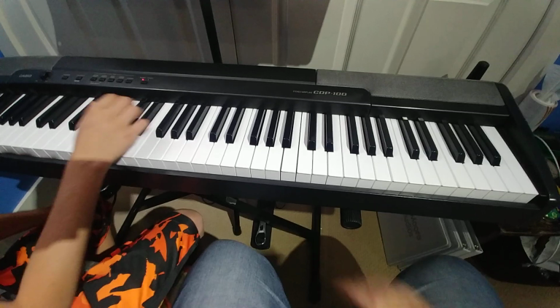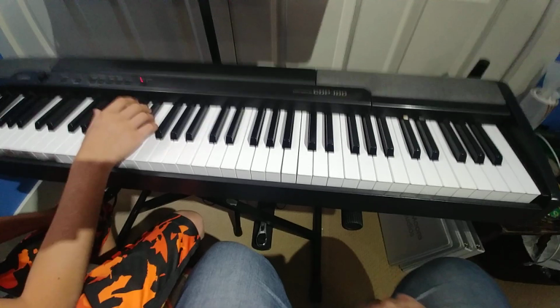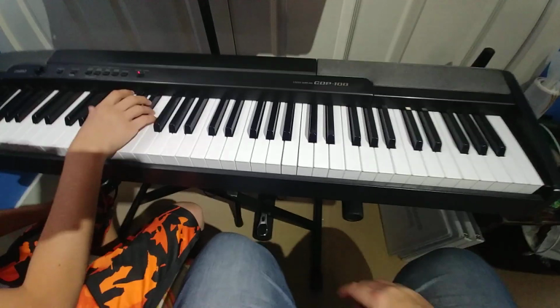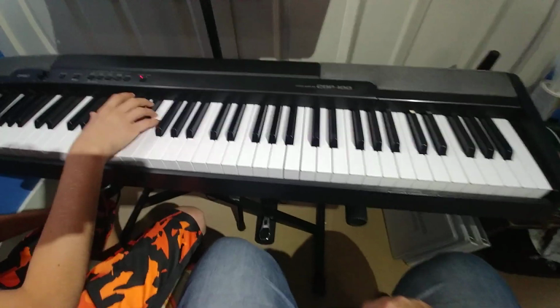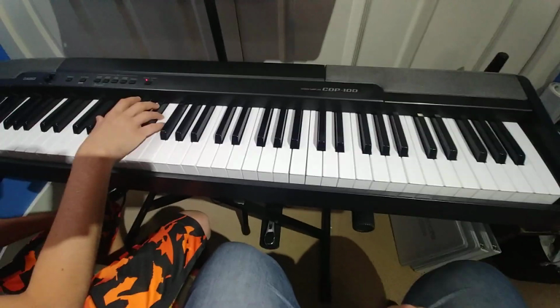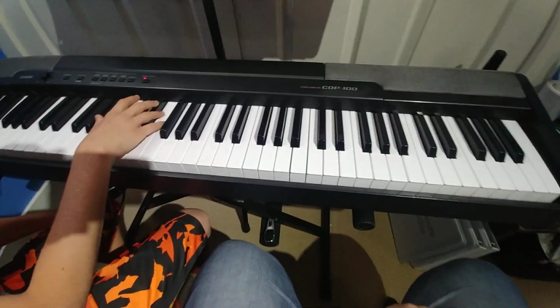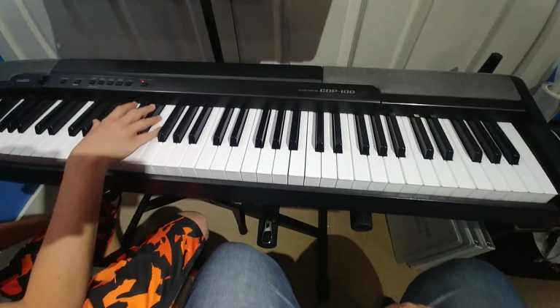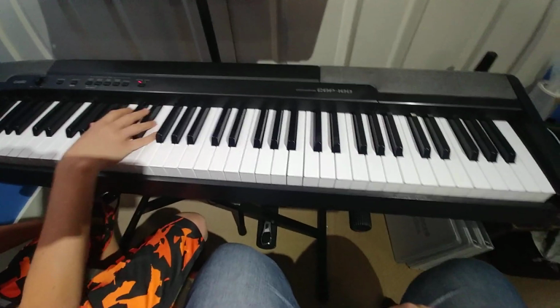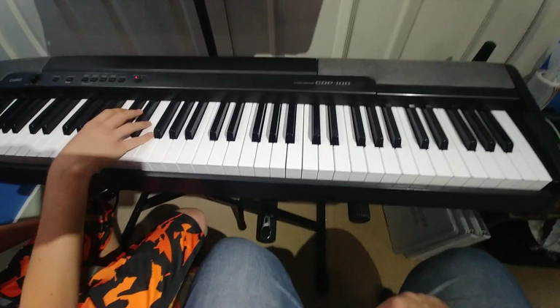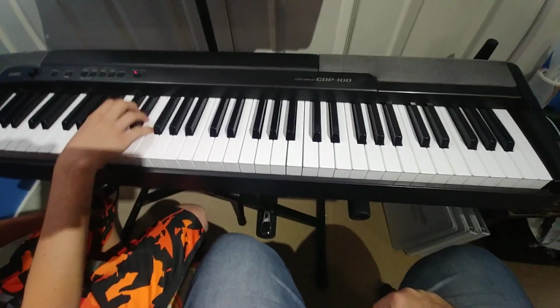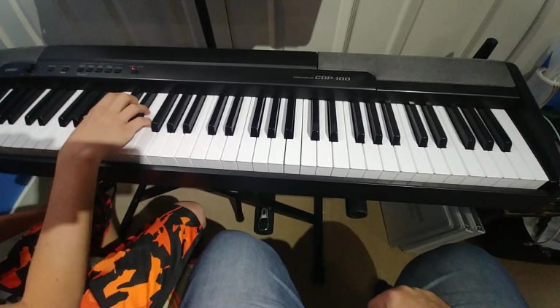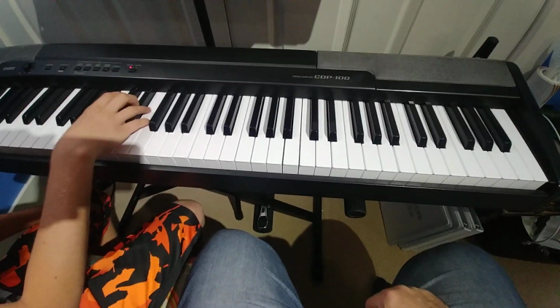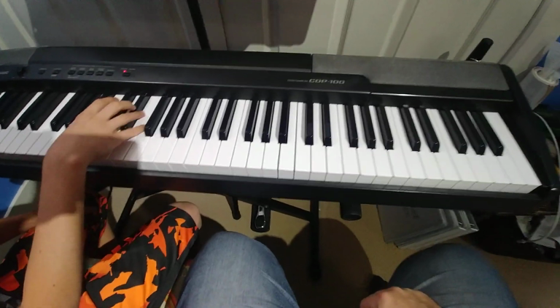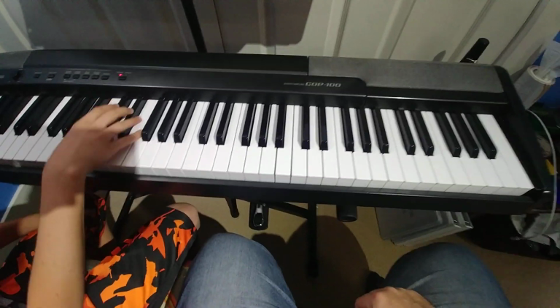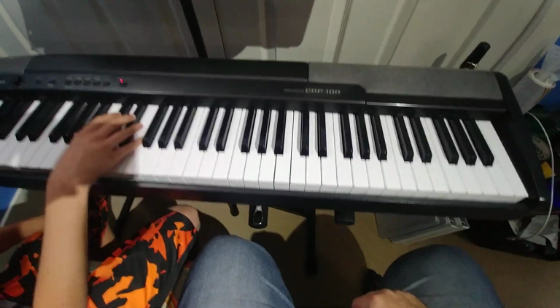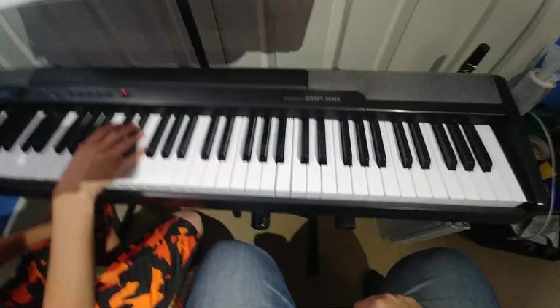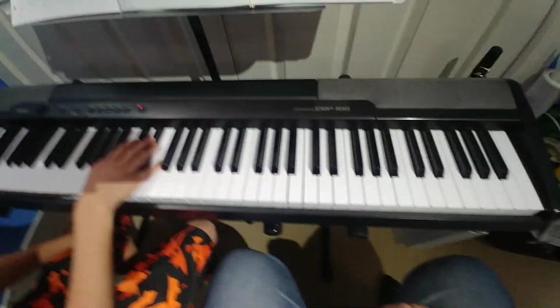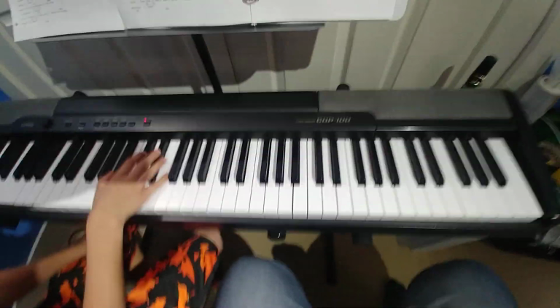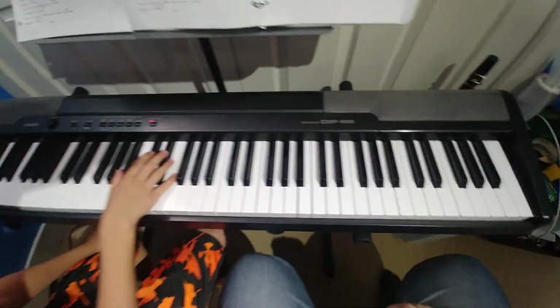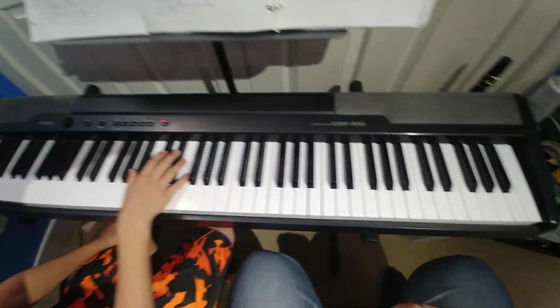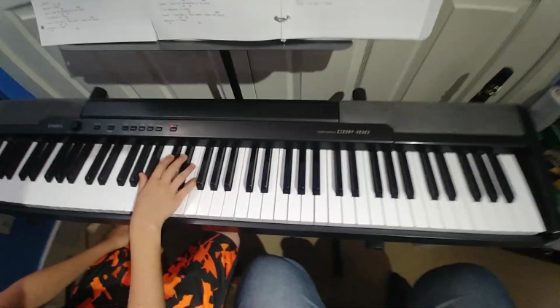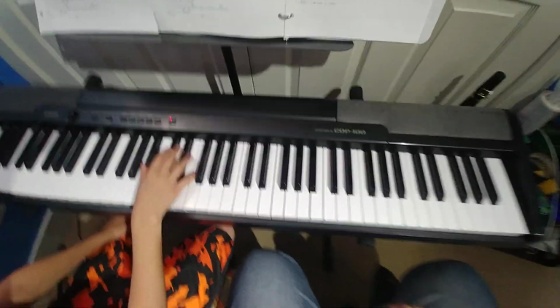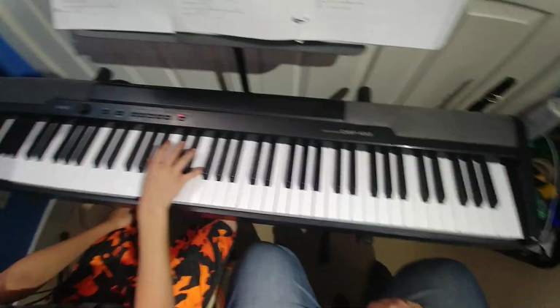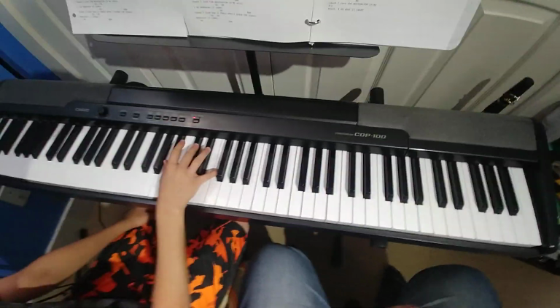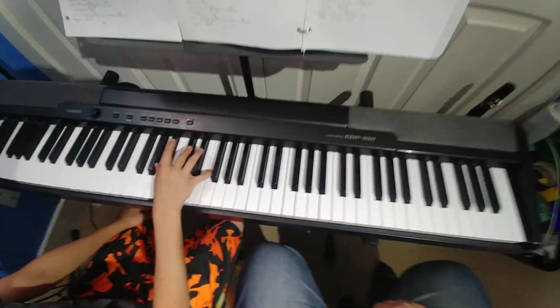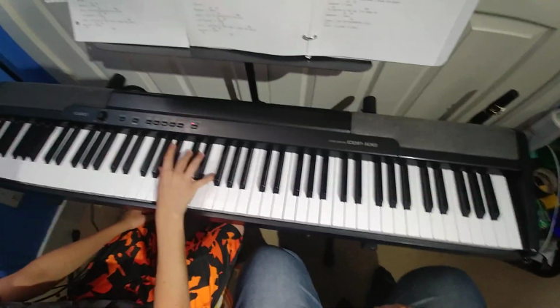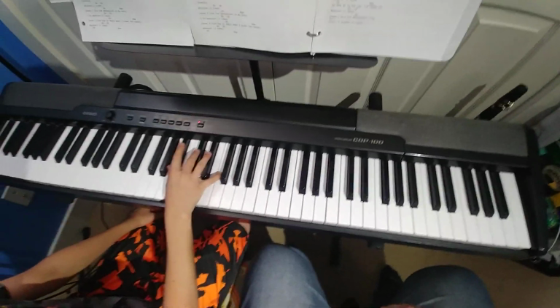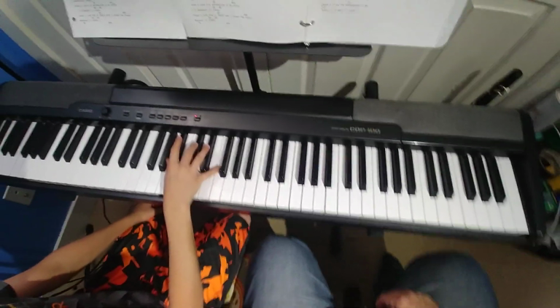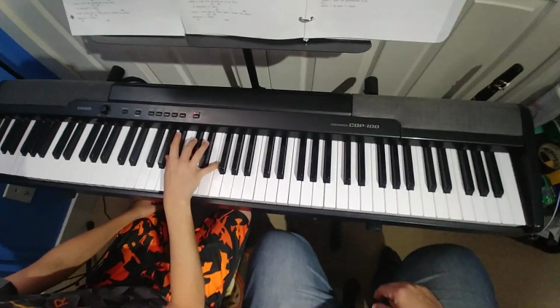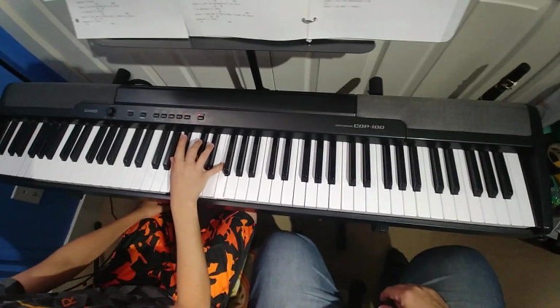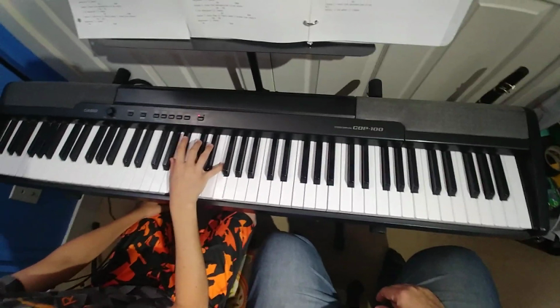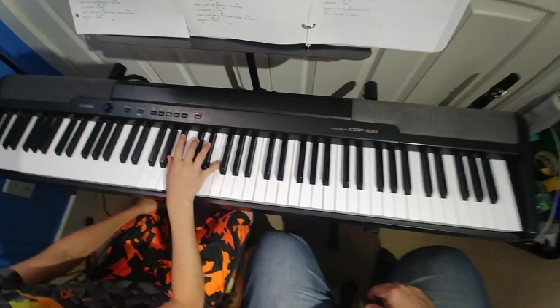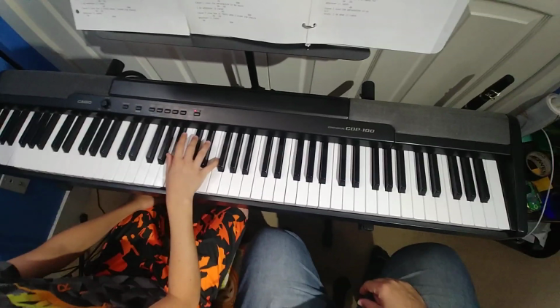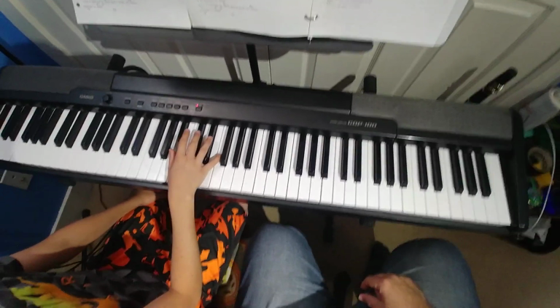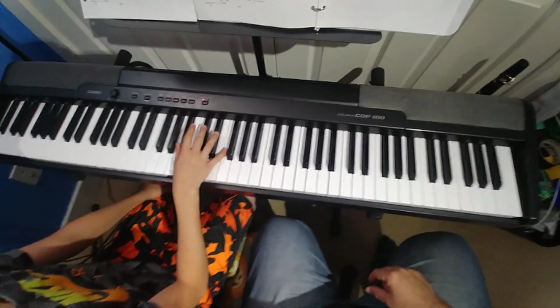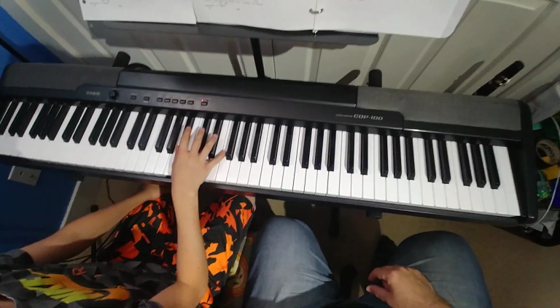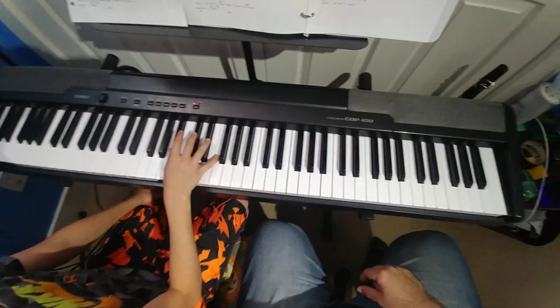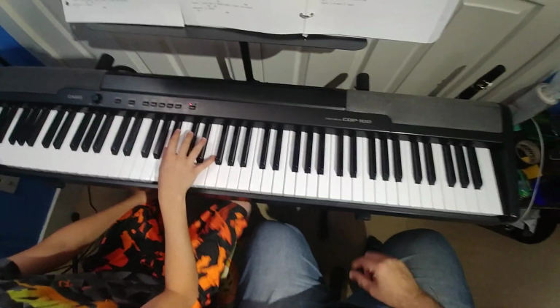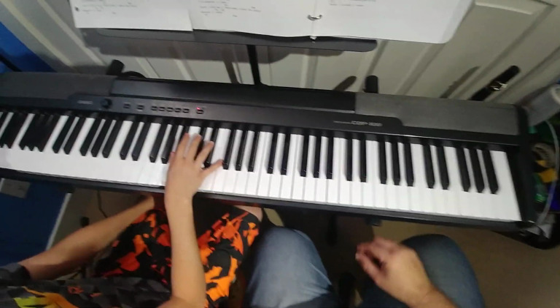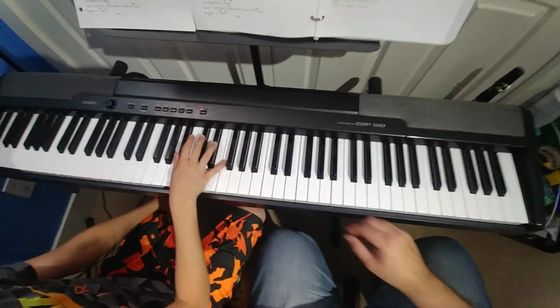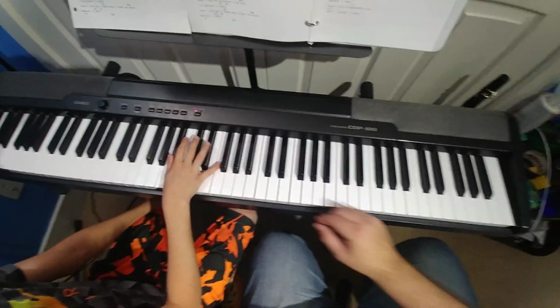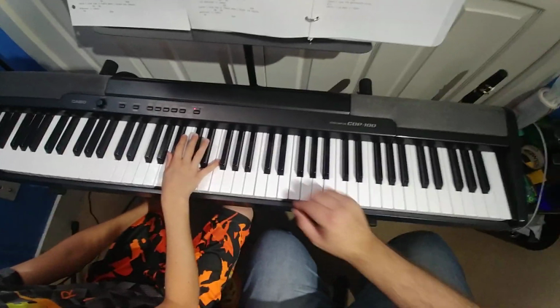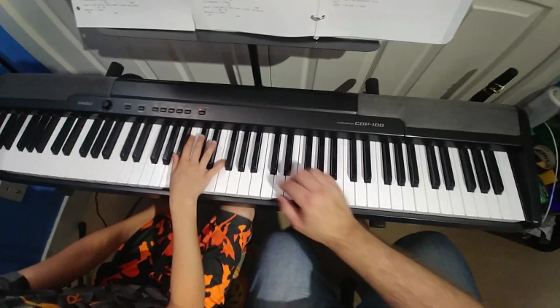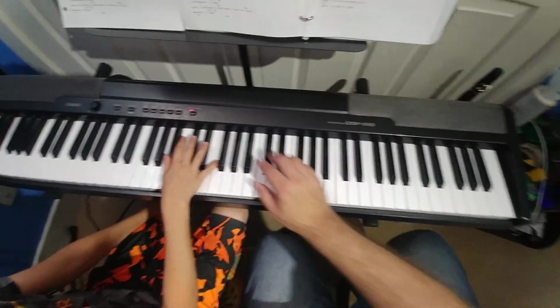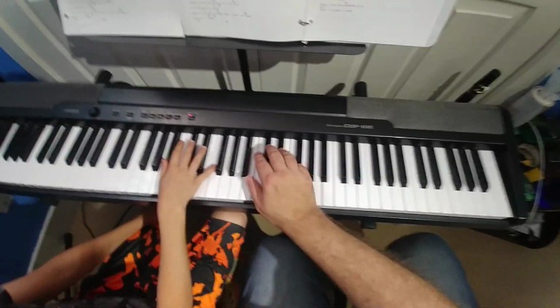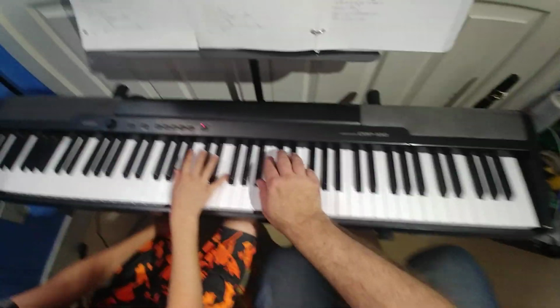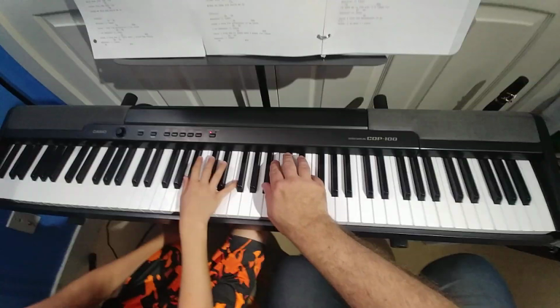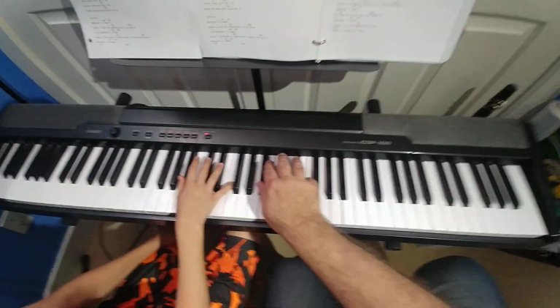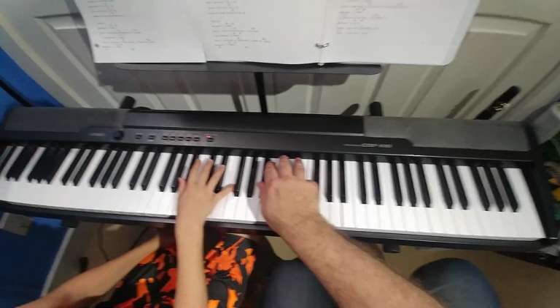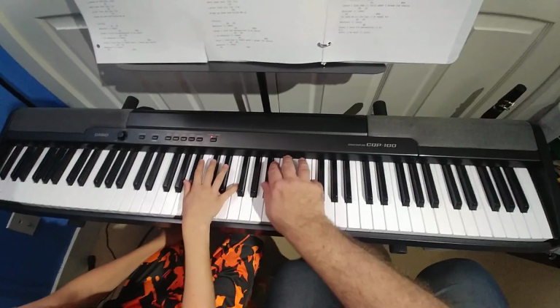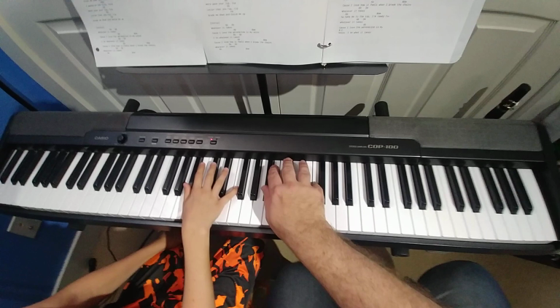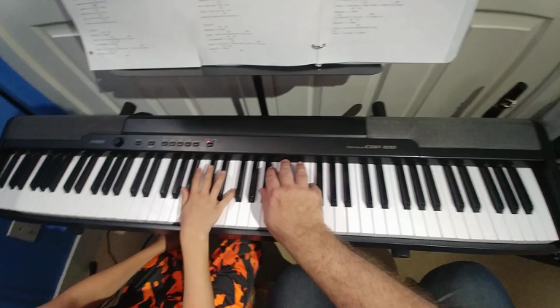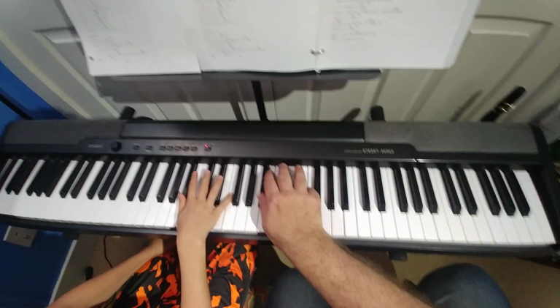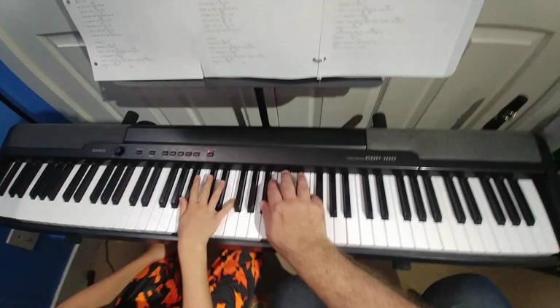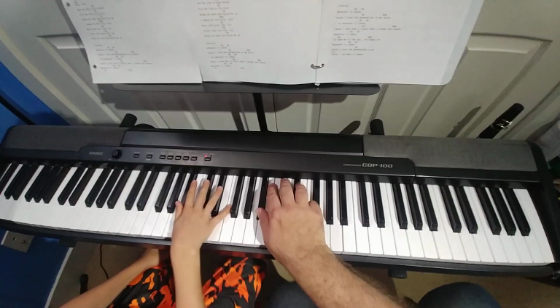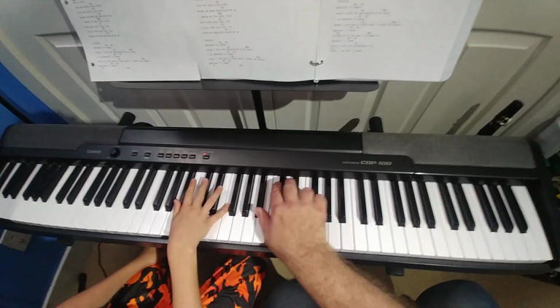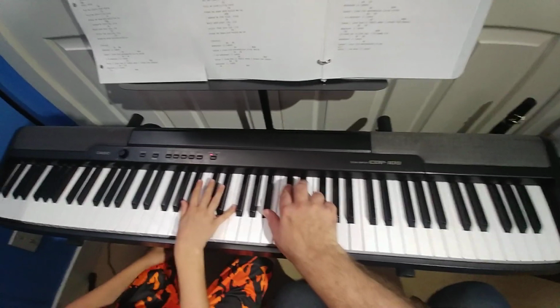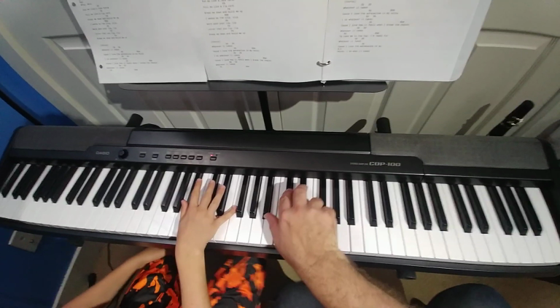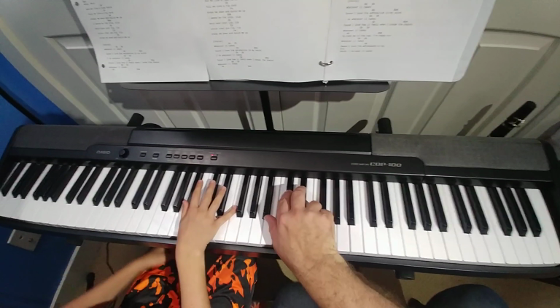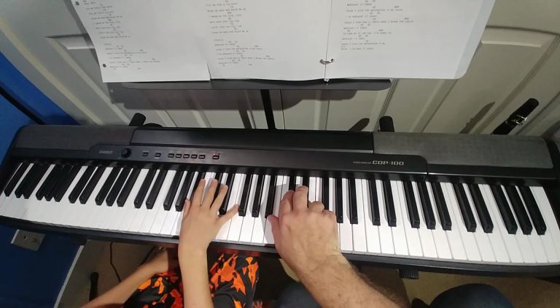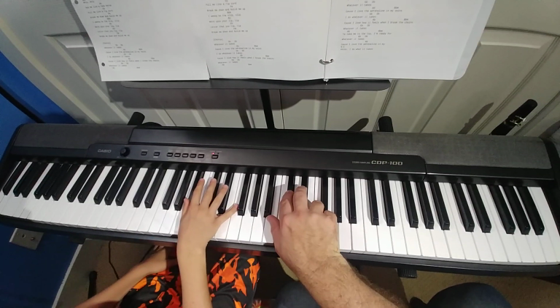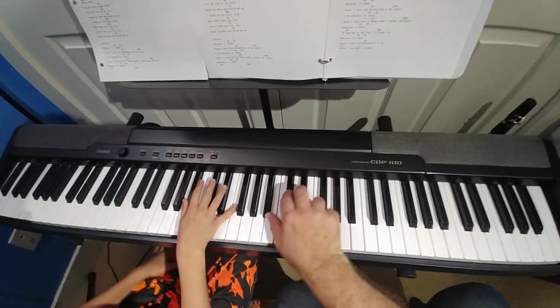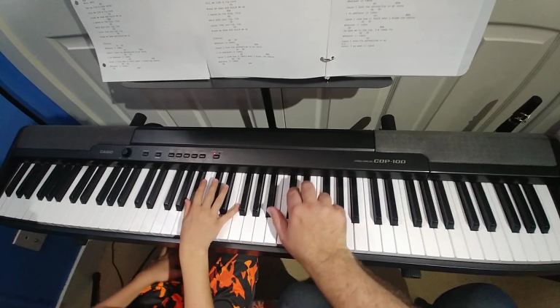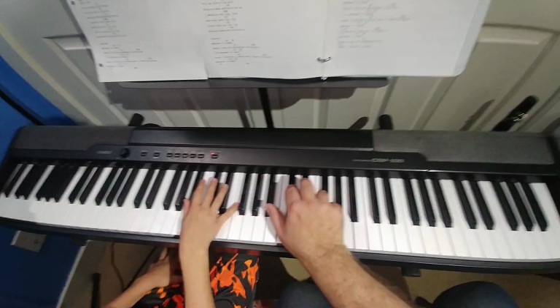All right, we got our thing, don't we? Okay, so we're going to take it from the beginning and go for the verse chords.